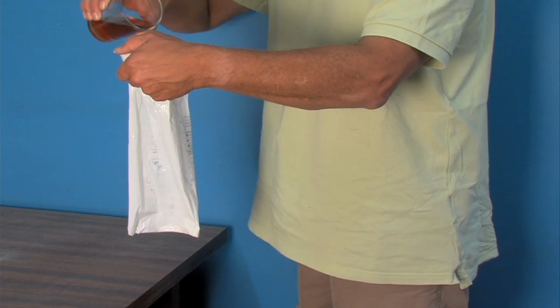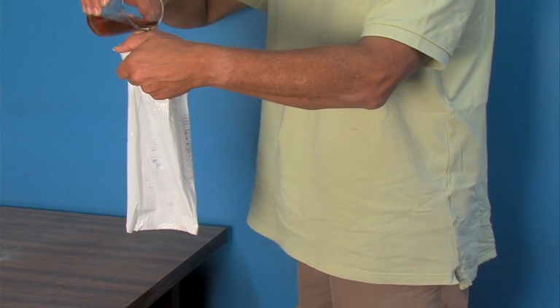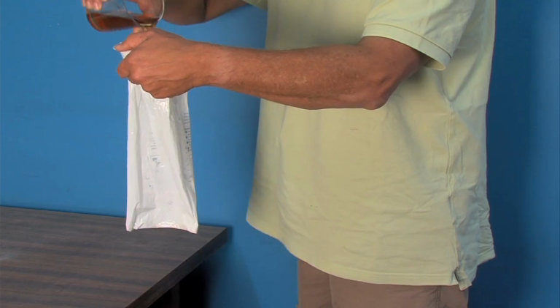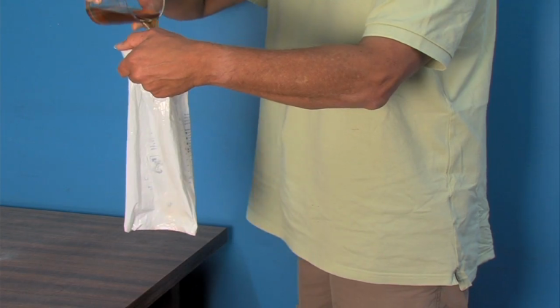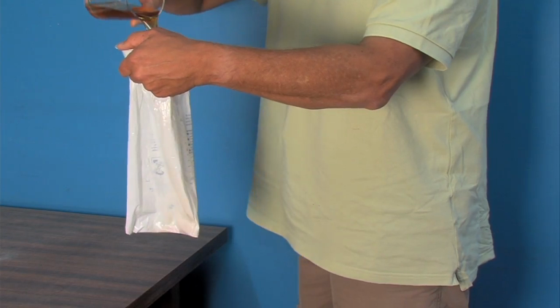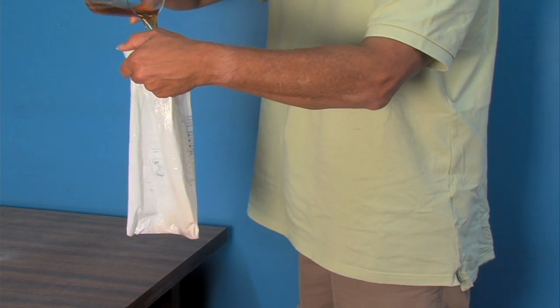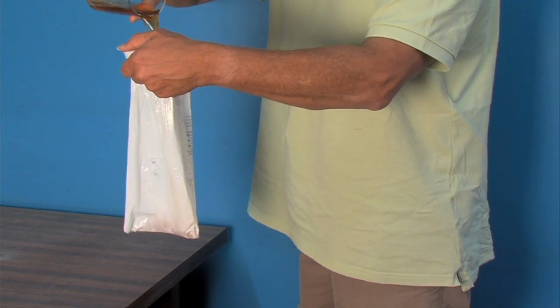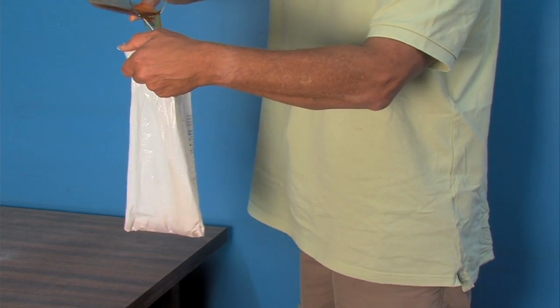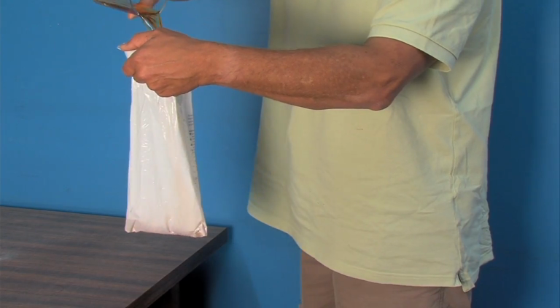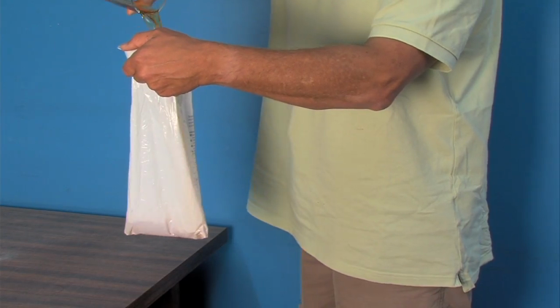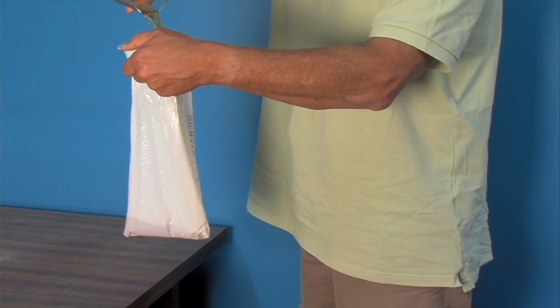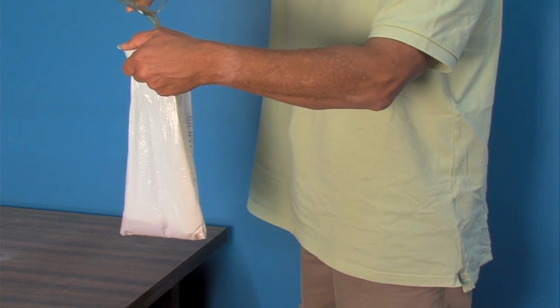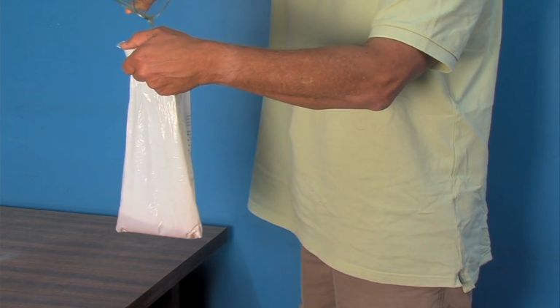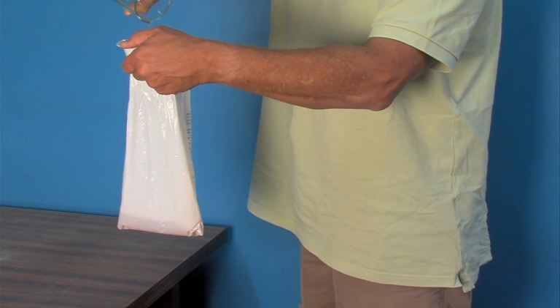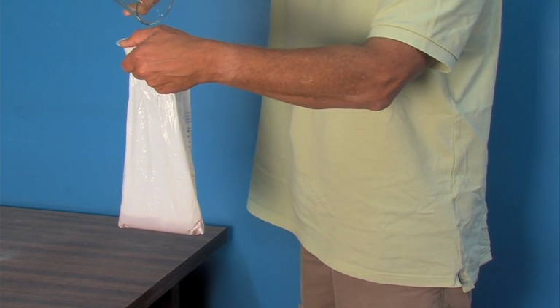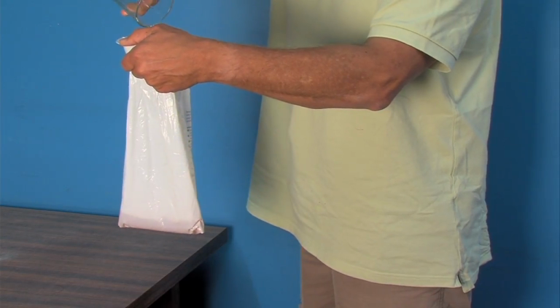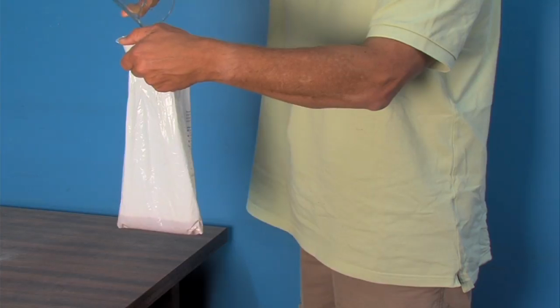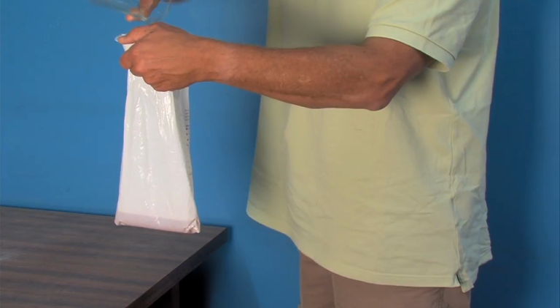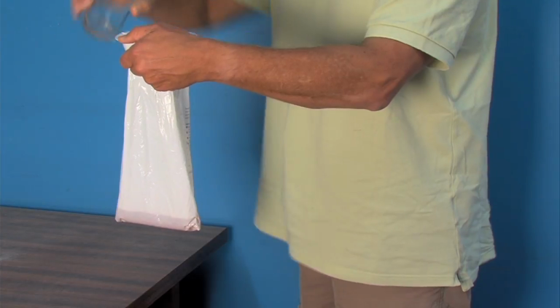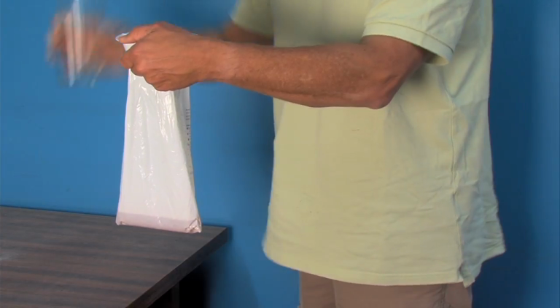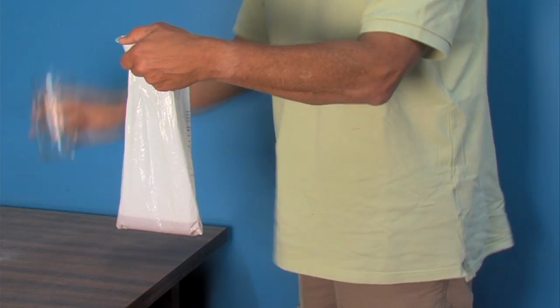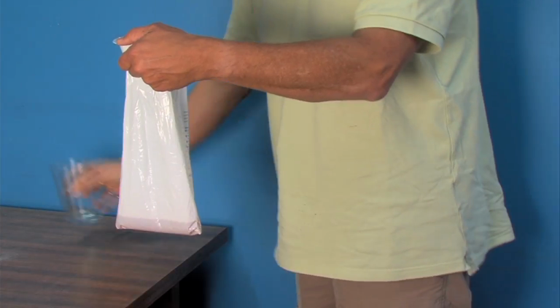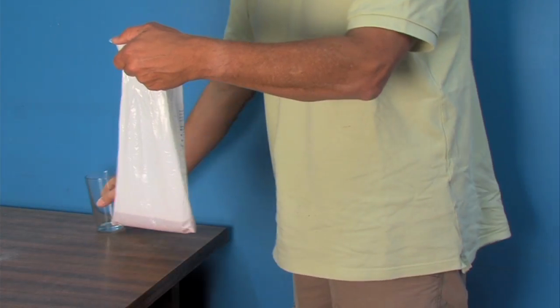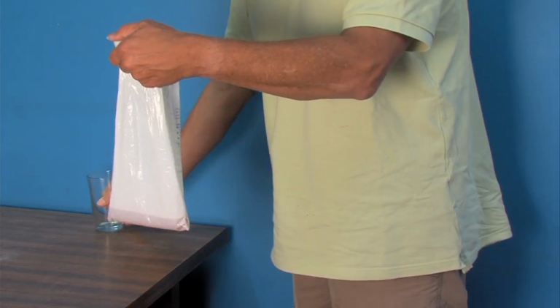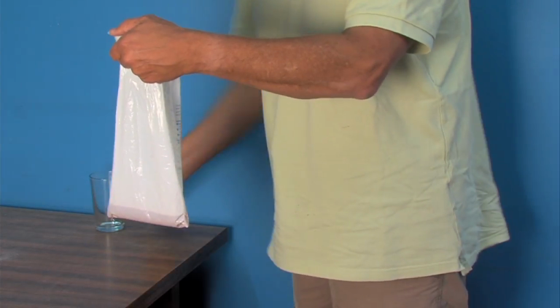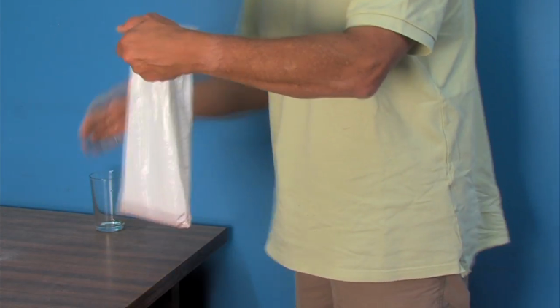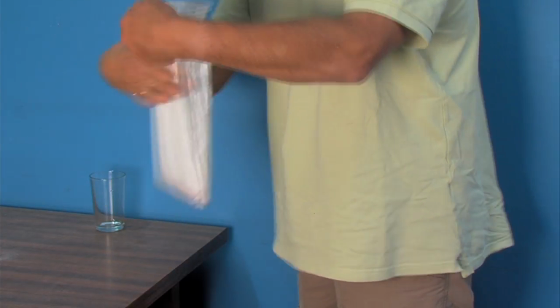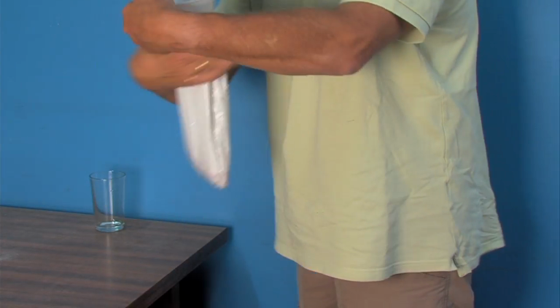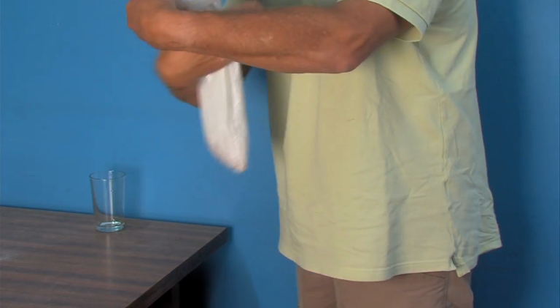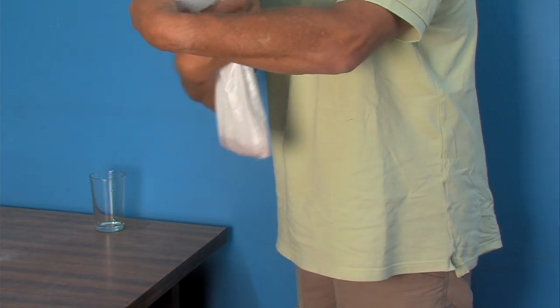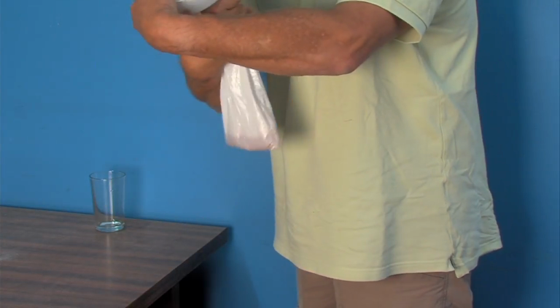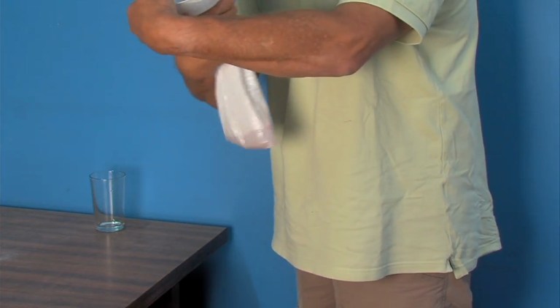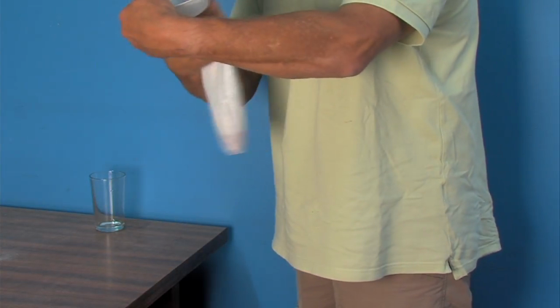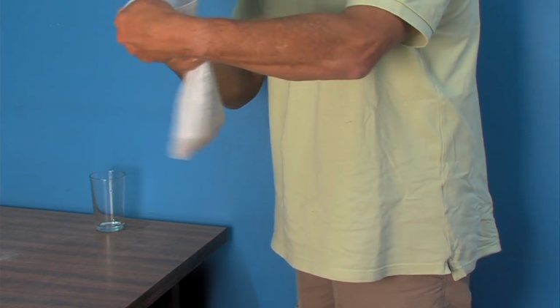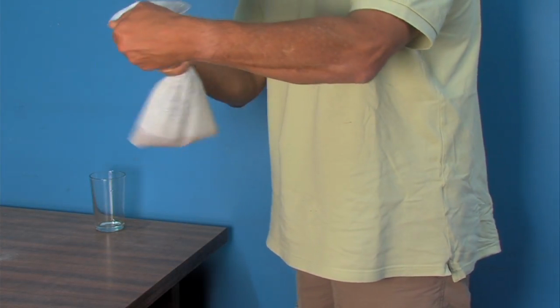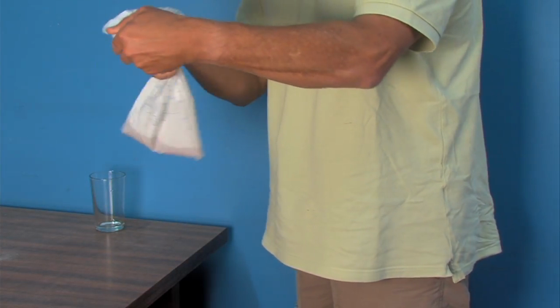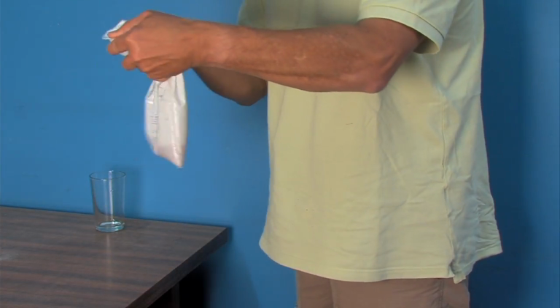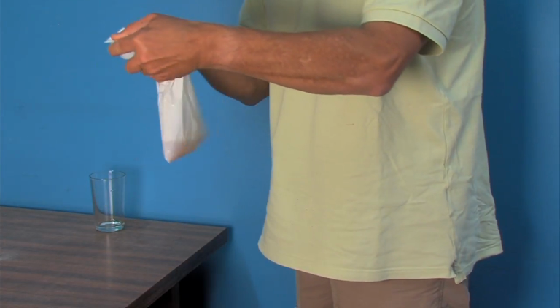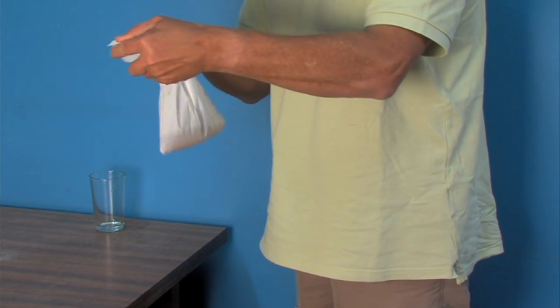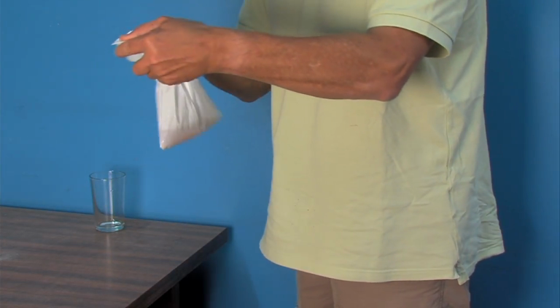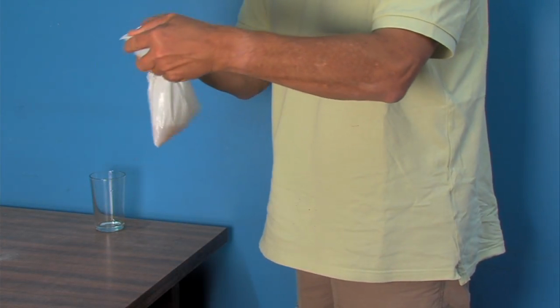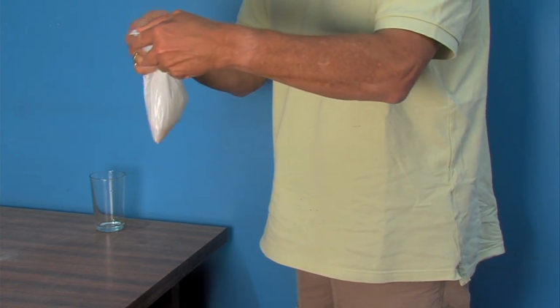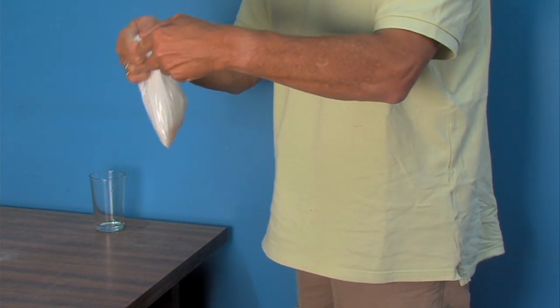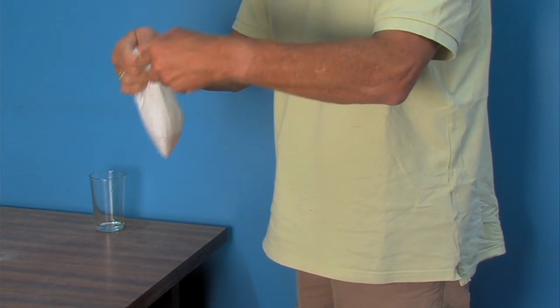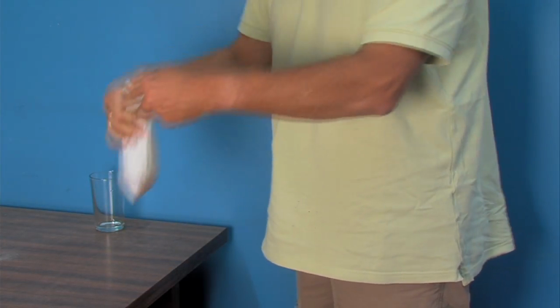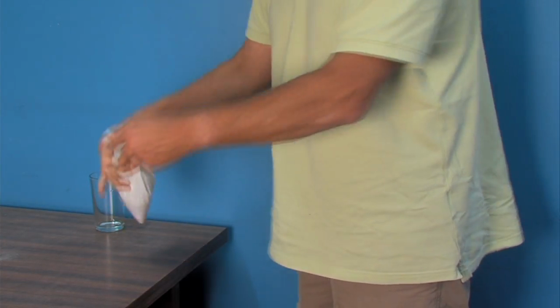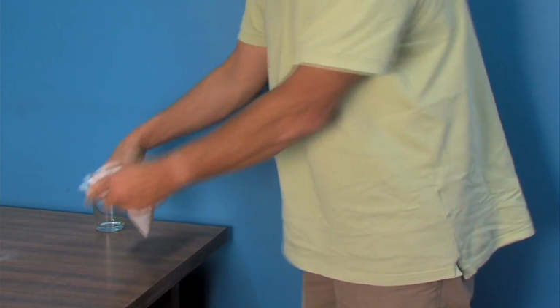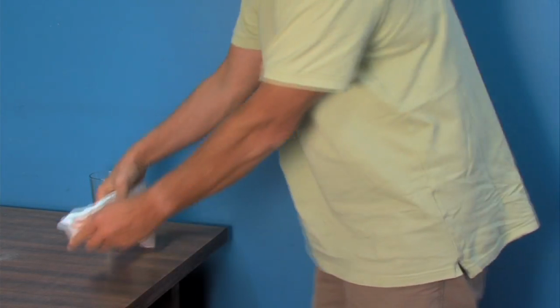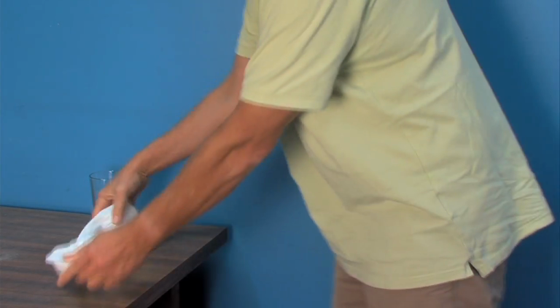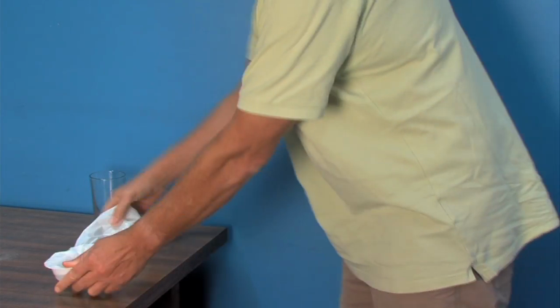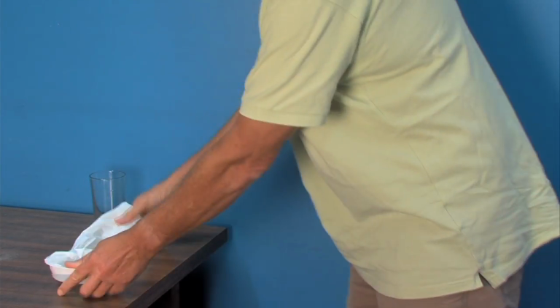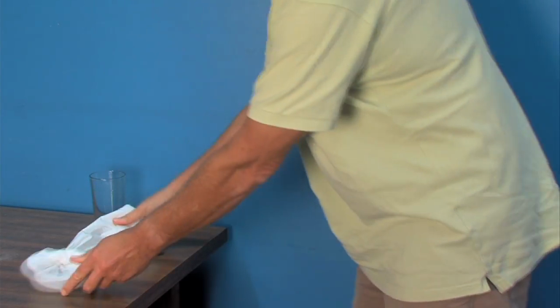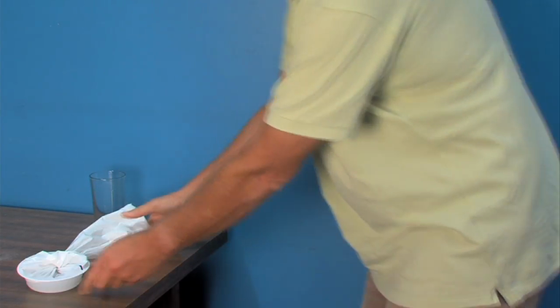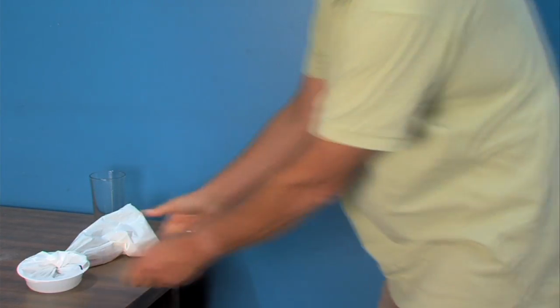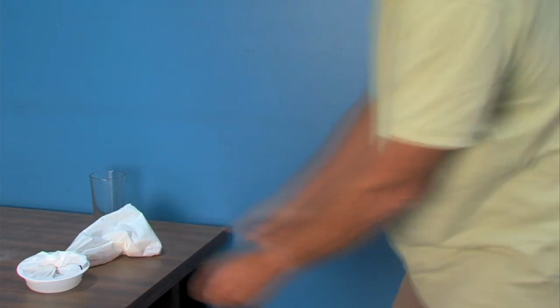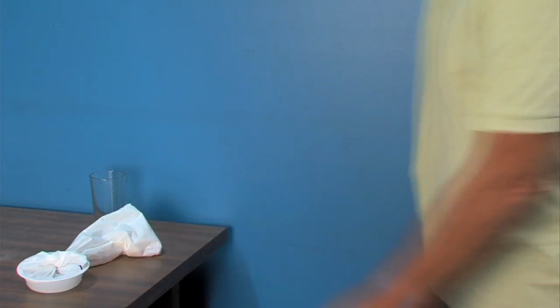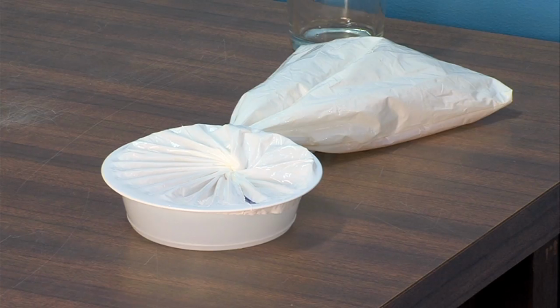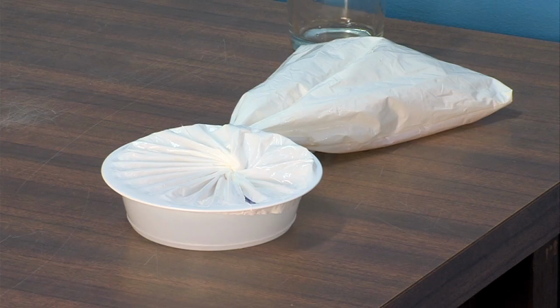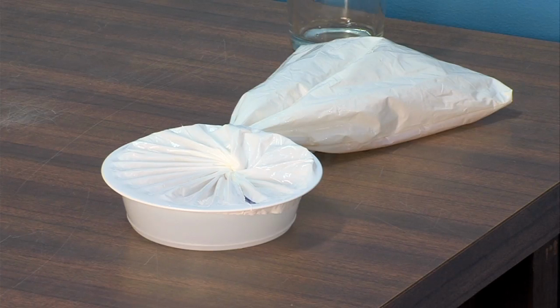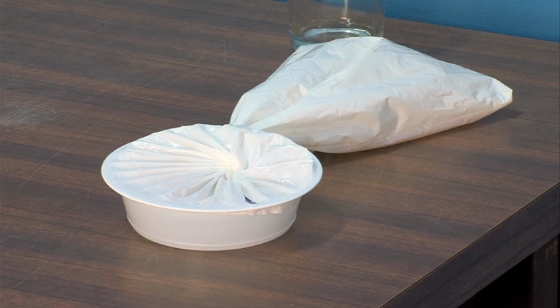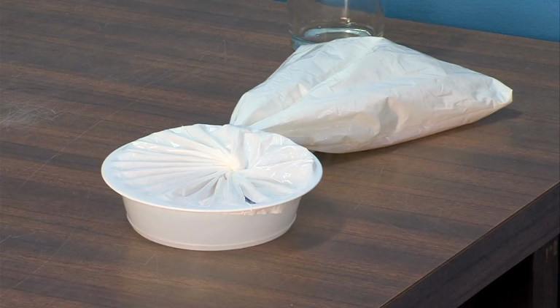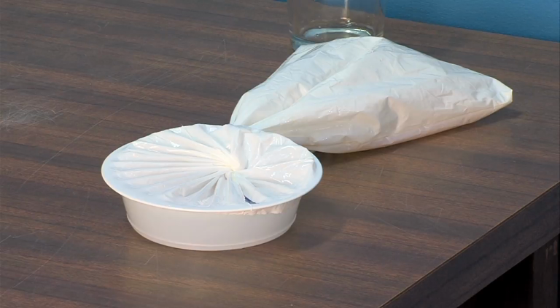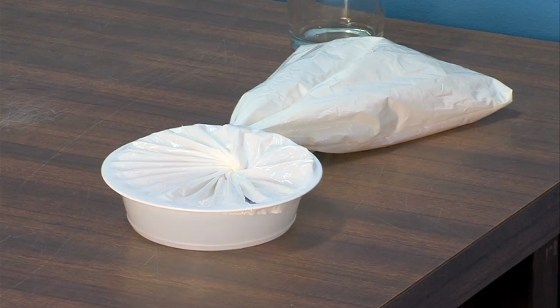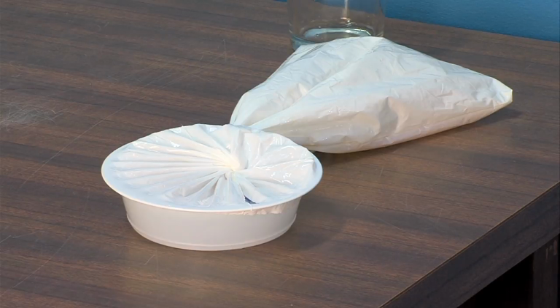Once used, the bag is twisted and then sealed into the lock, which means the contents and smell are contained until the bag can be disposed of appropriately.